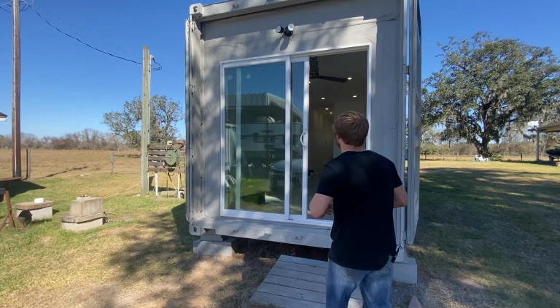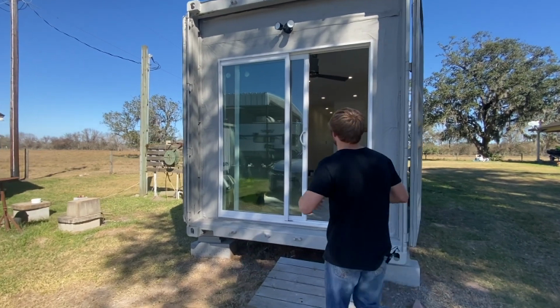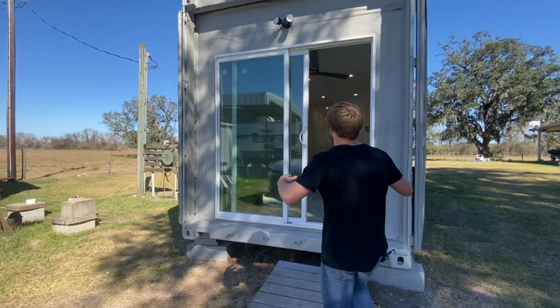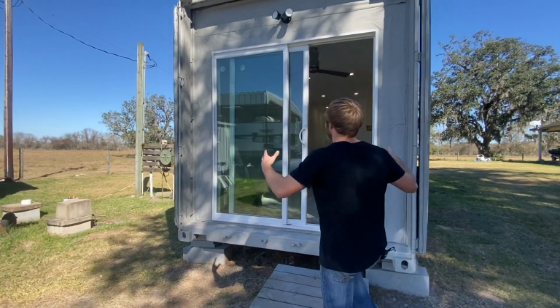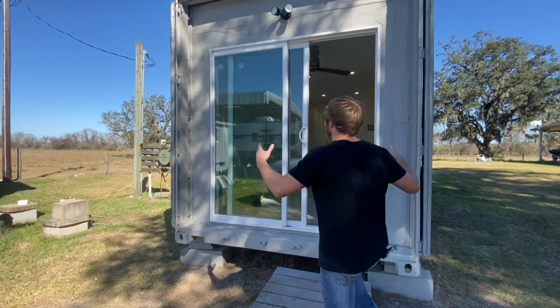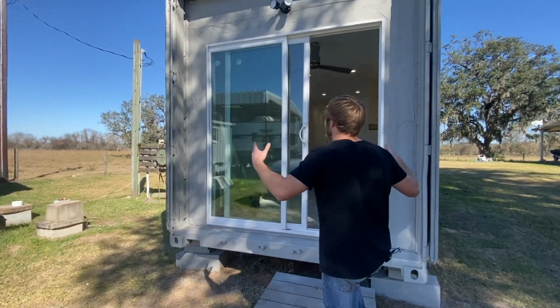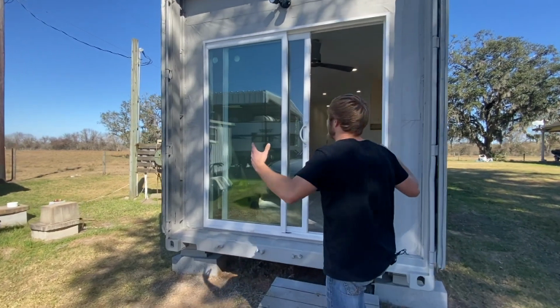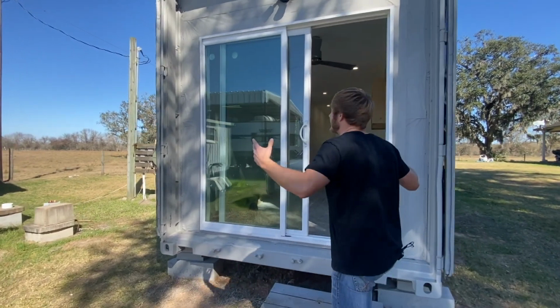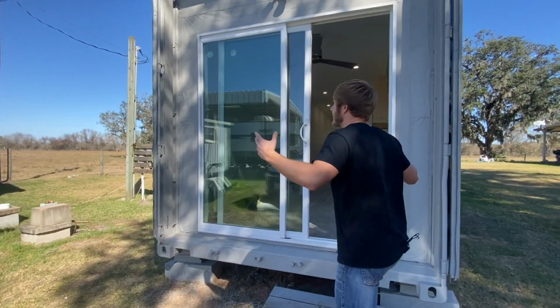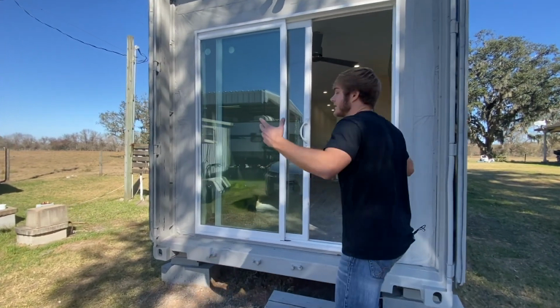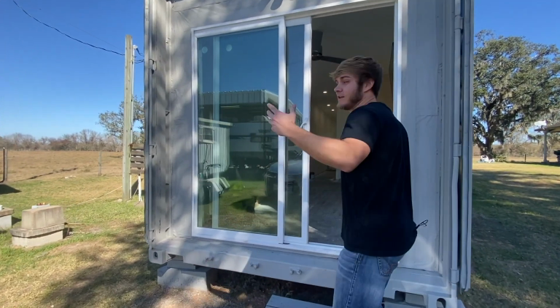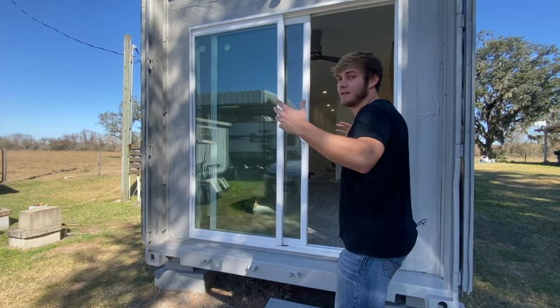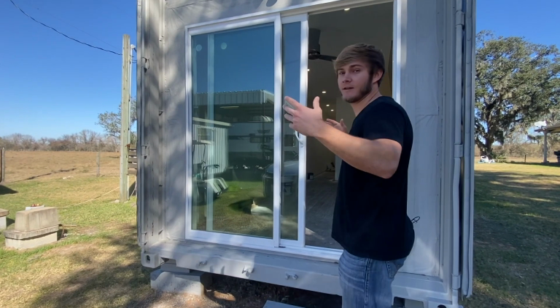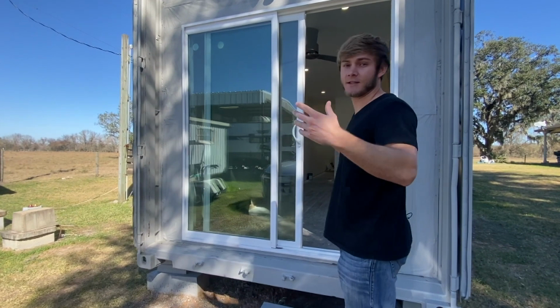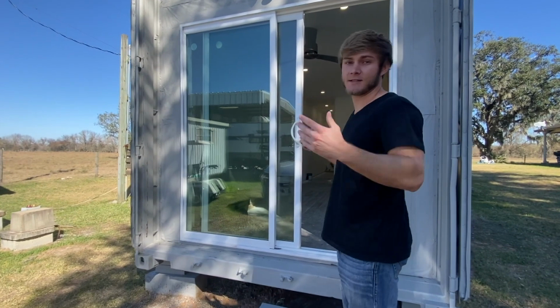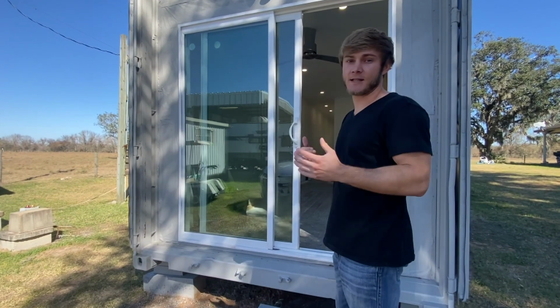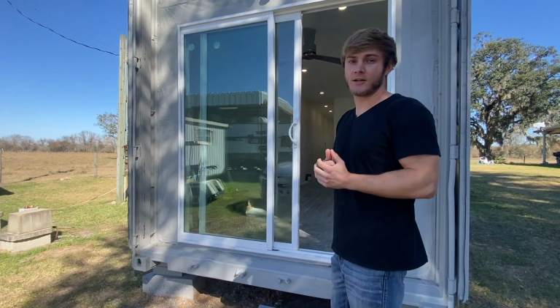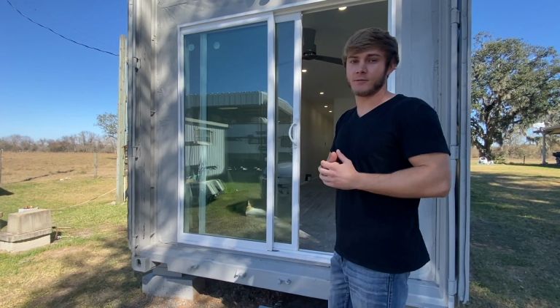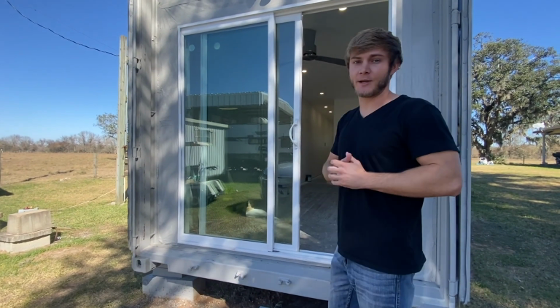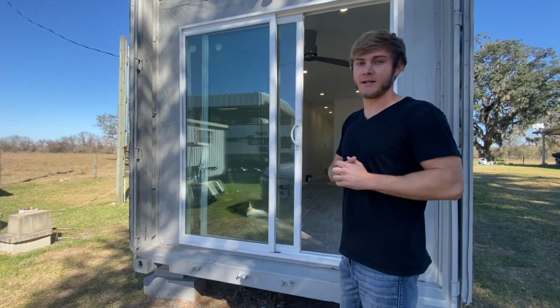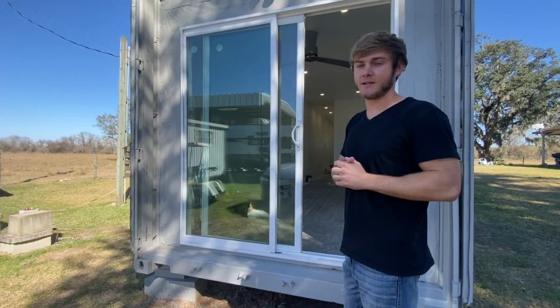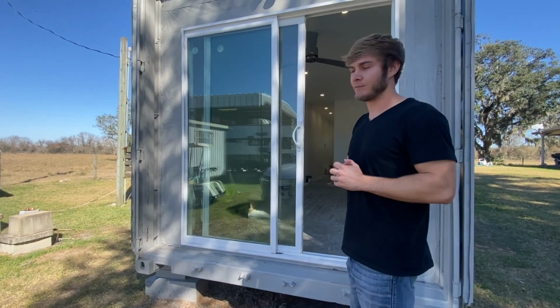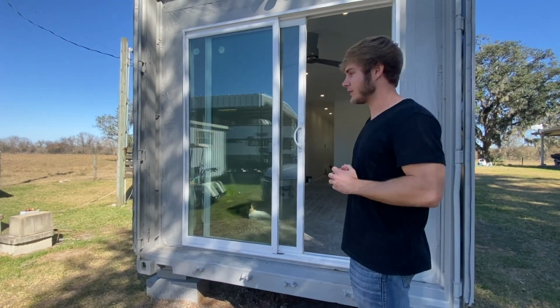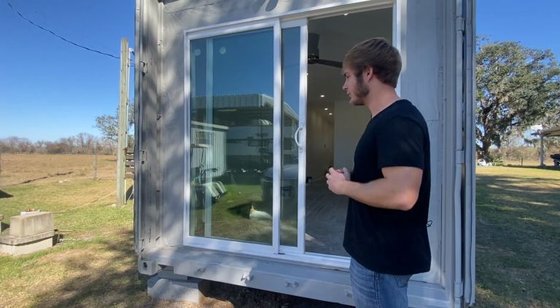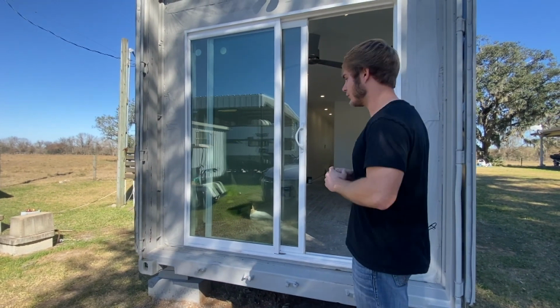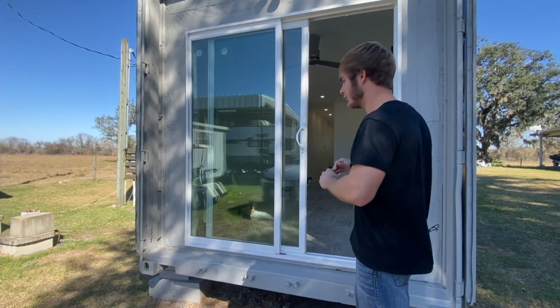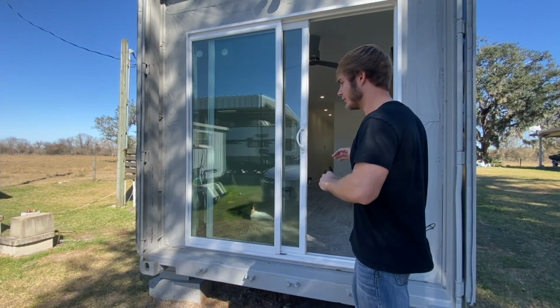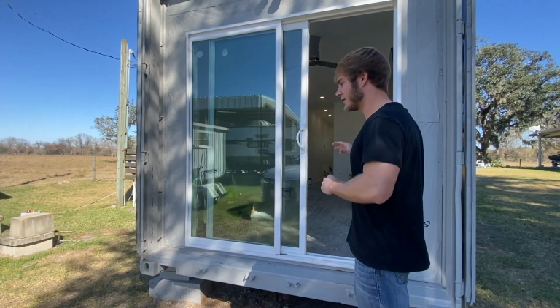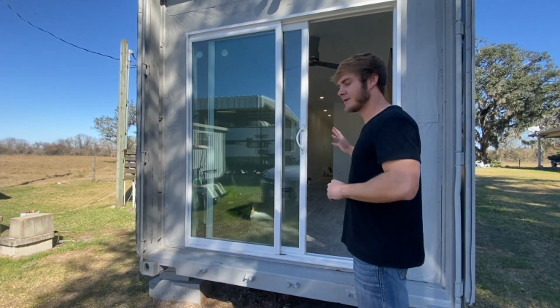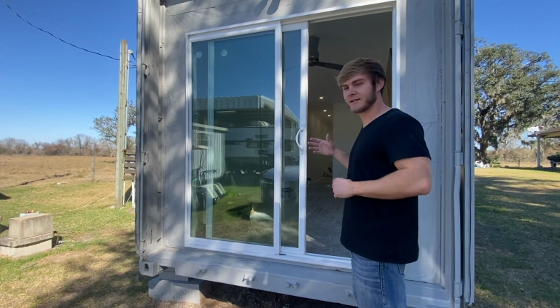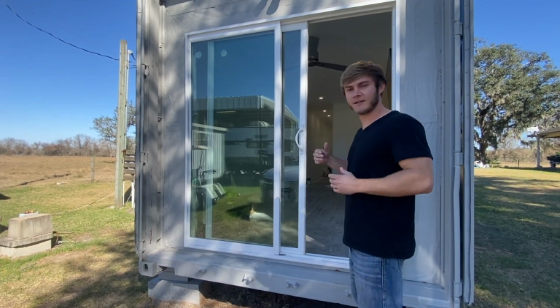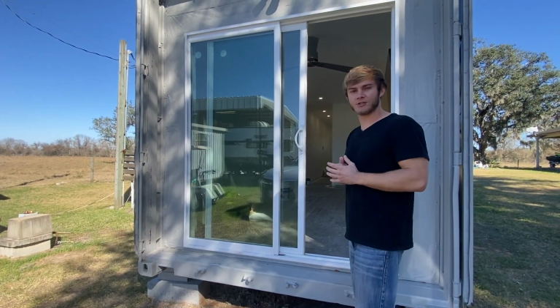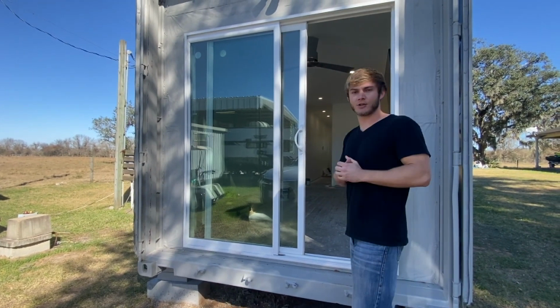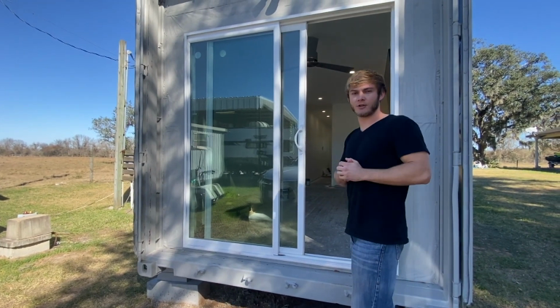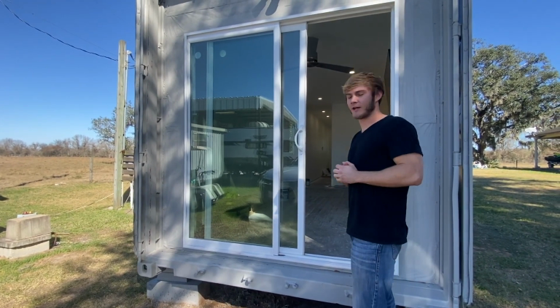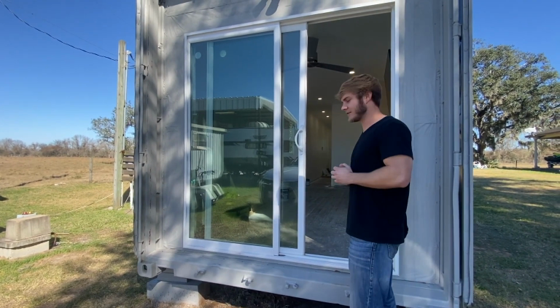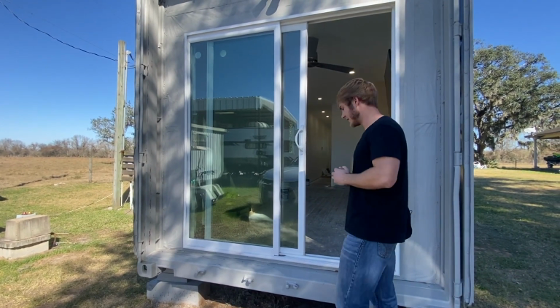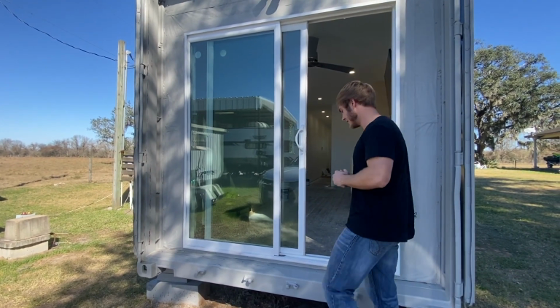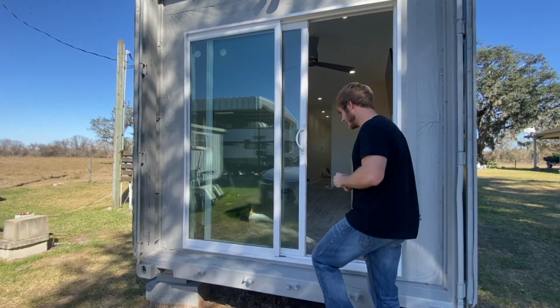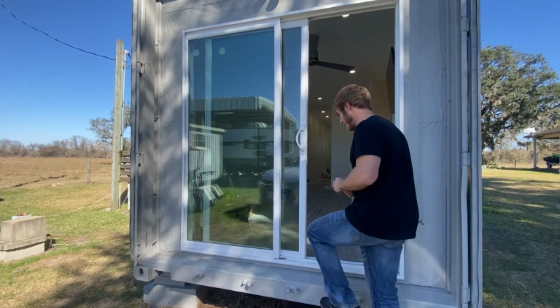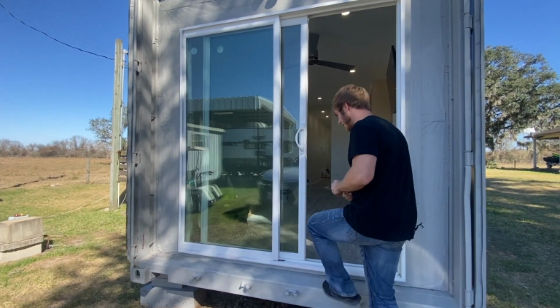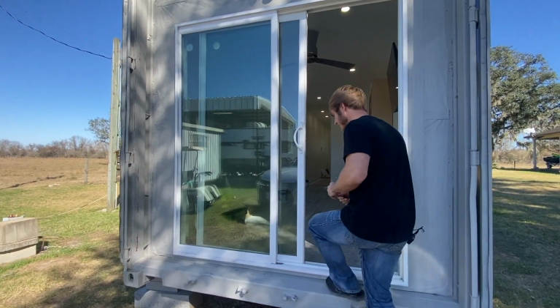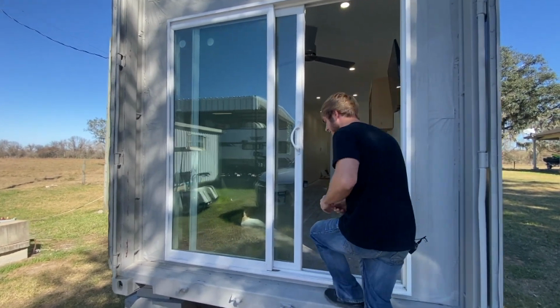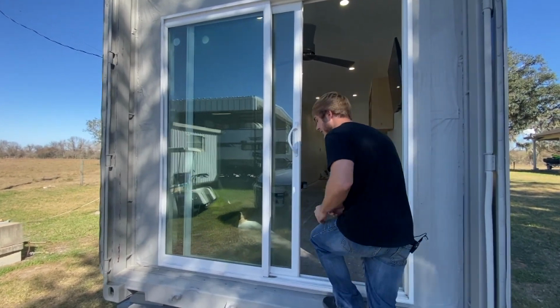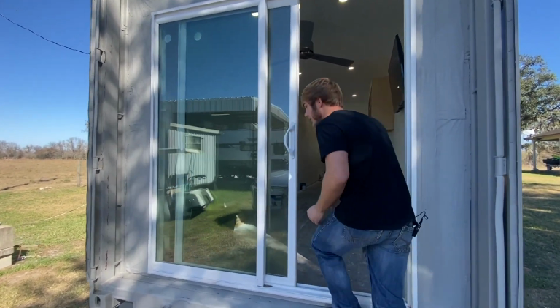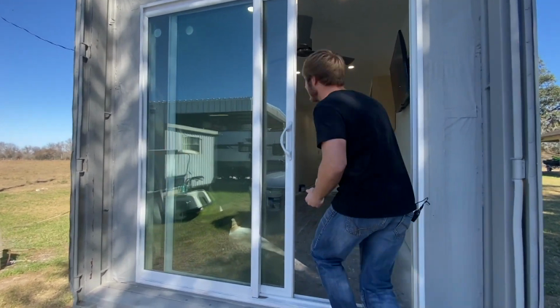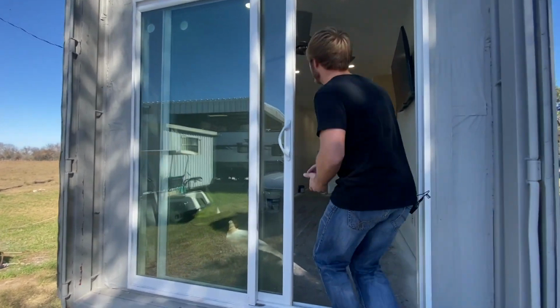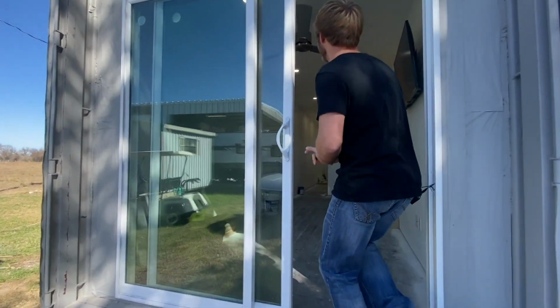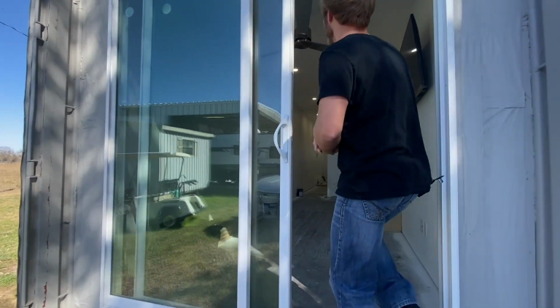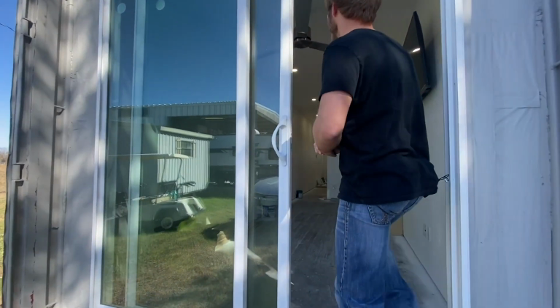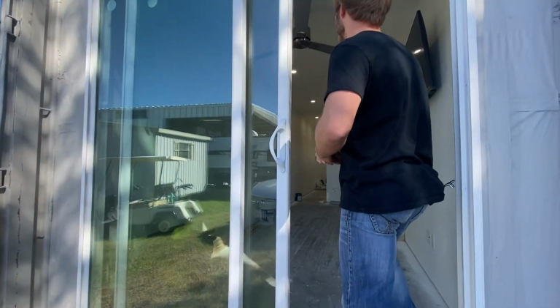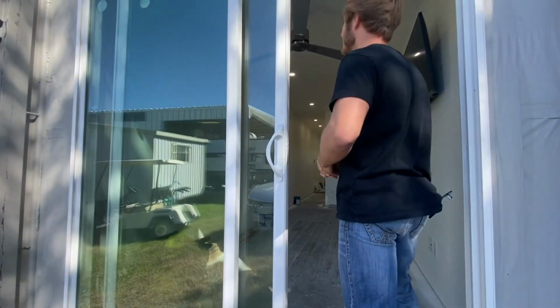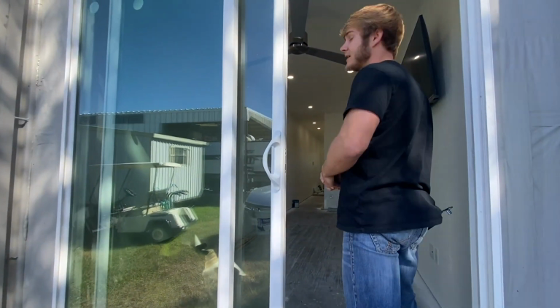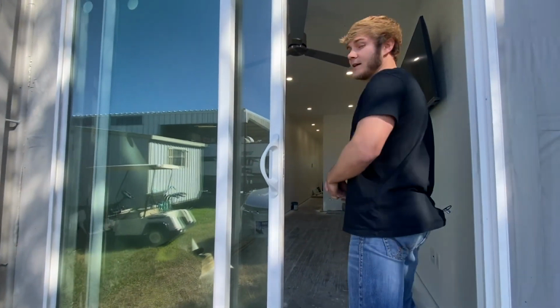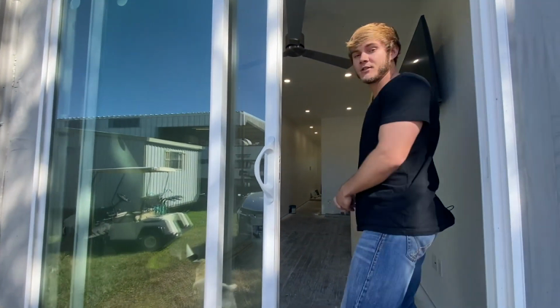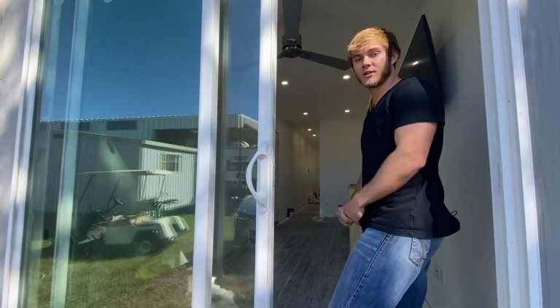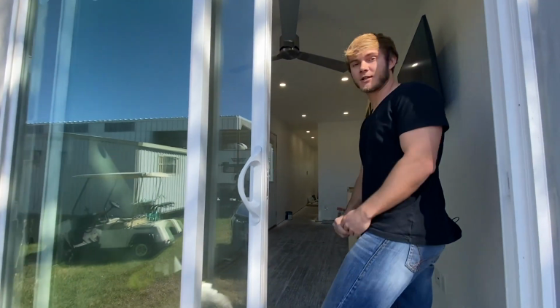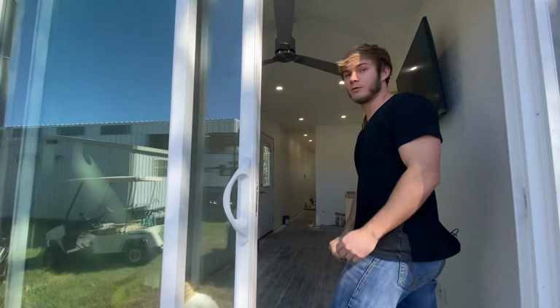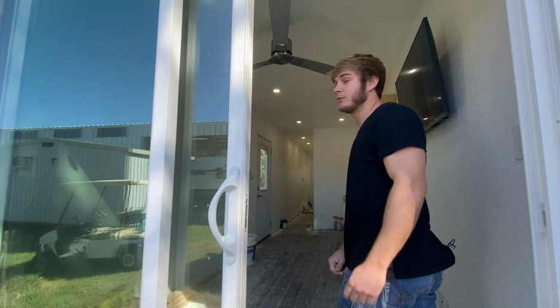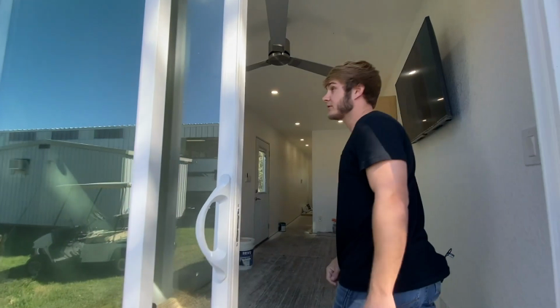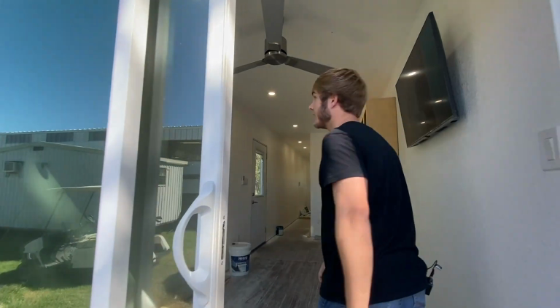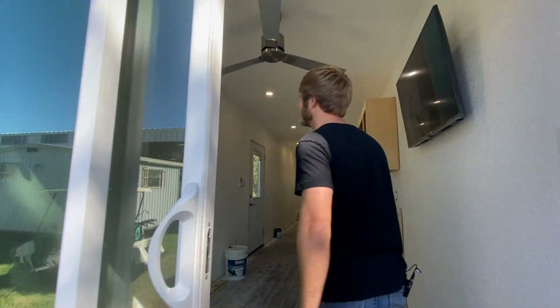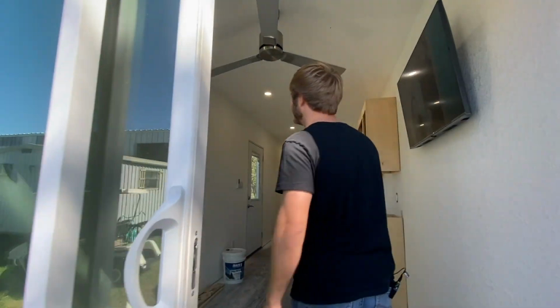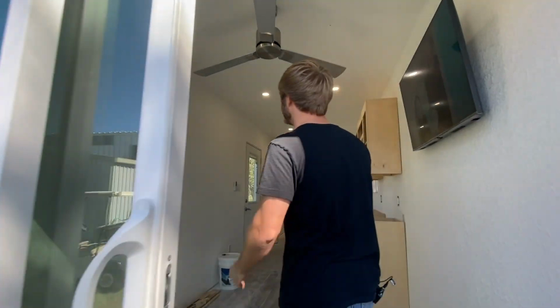Right off the bat, we got the container painted, but we'll get back to that and show you the outside in a second. For now, let's go inside and check out what we've got done.